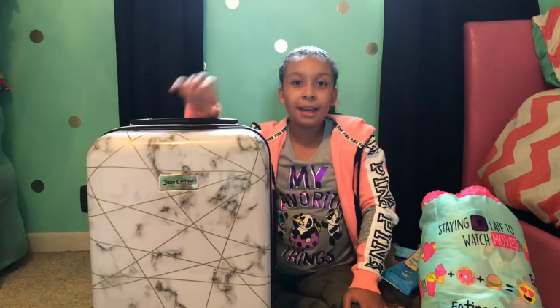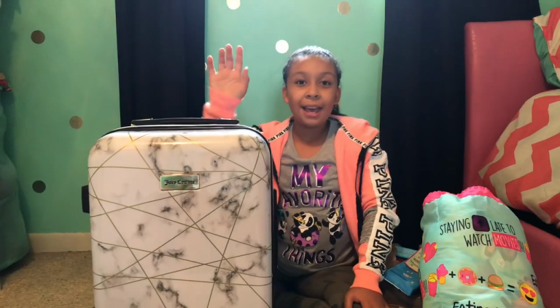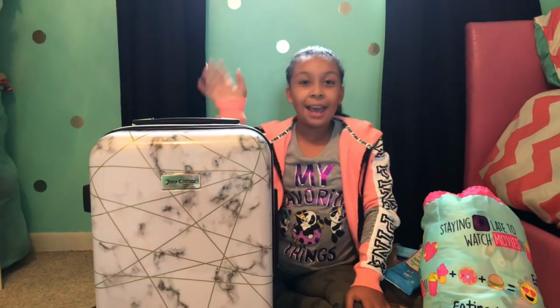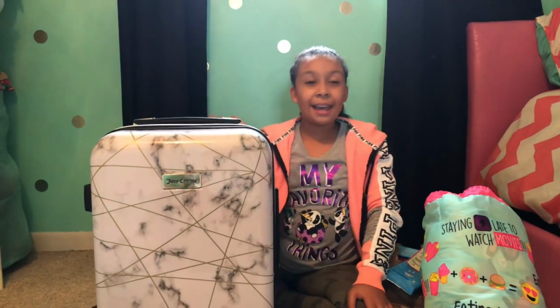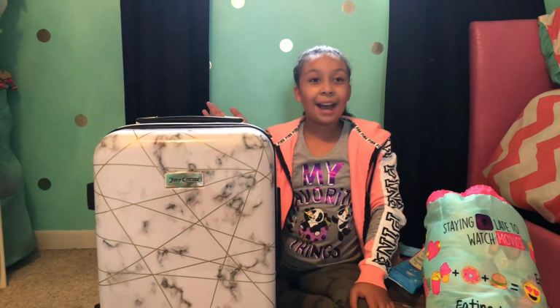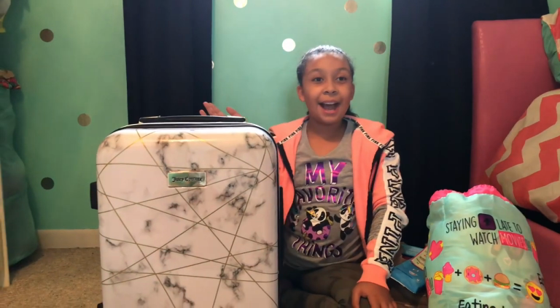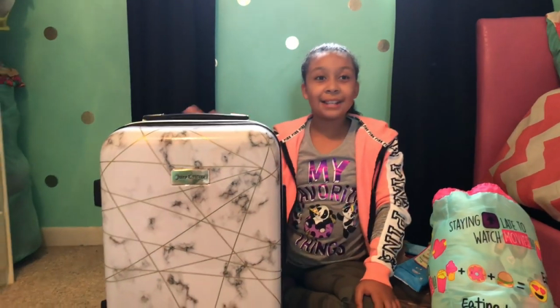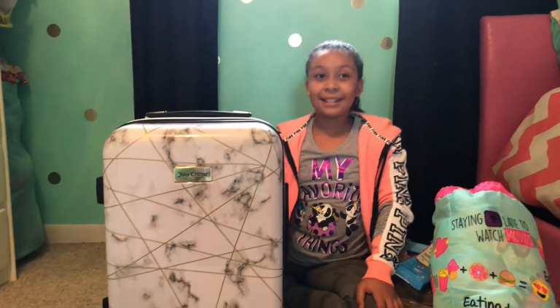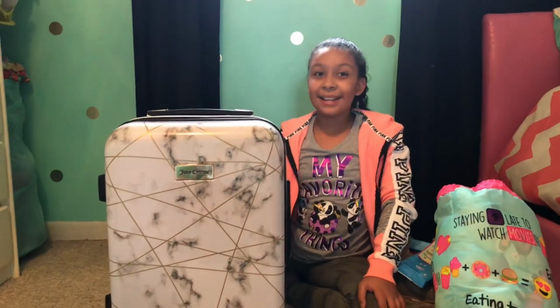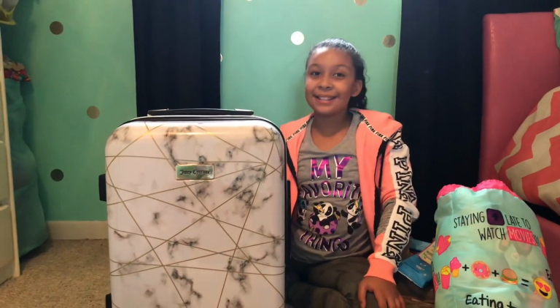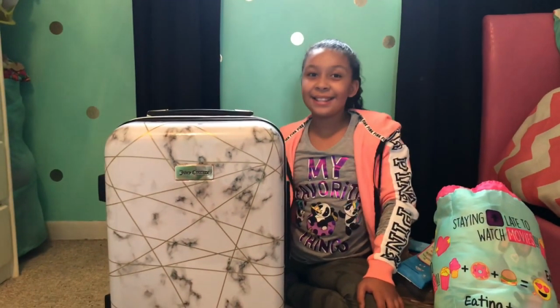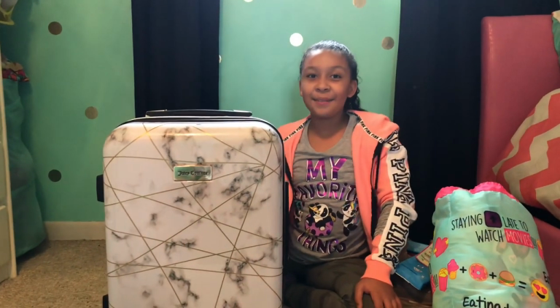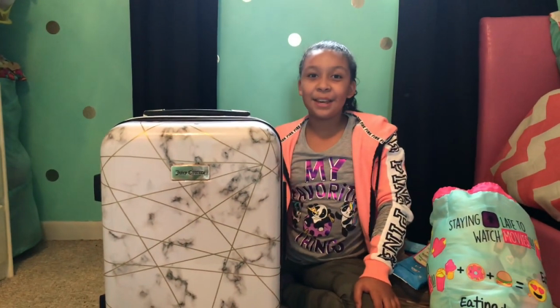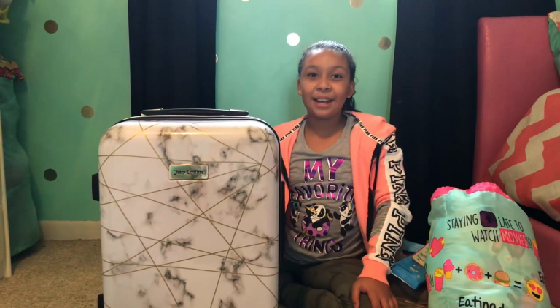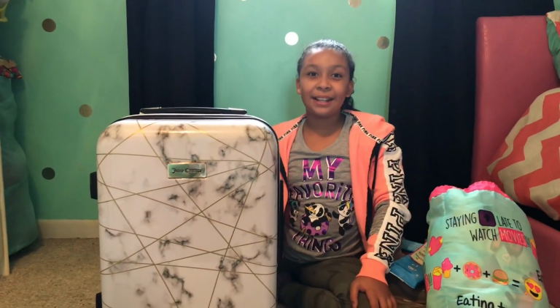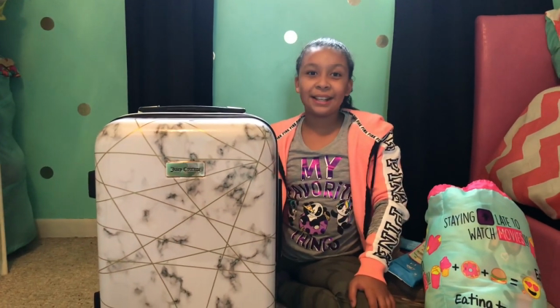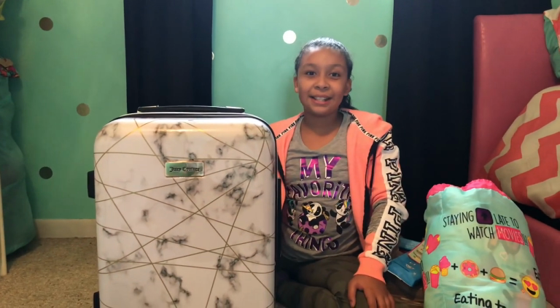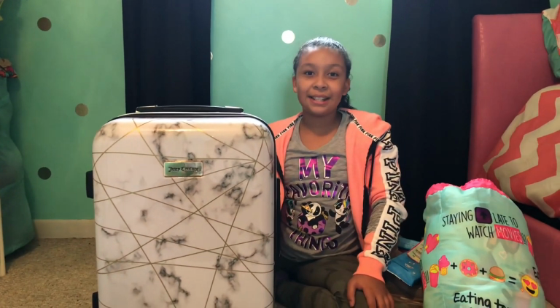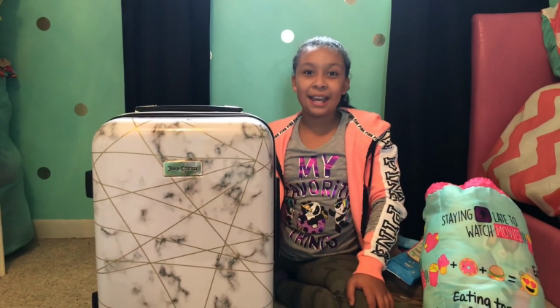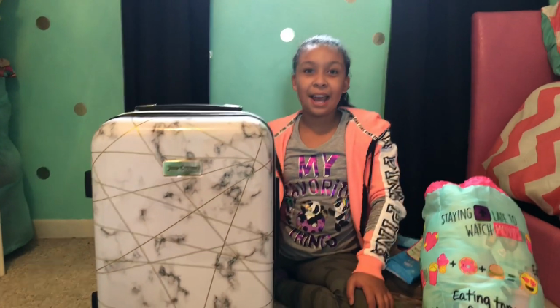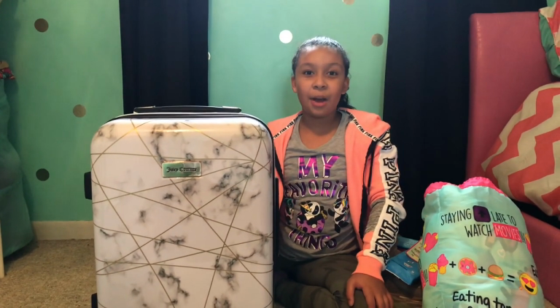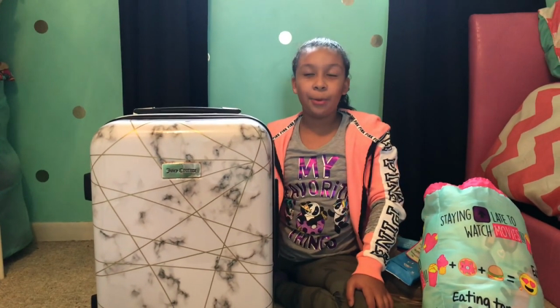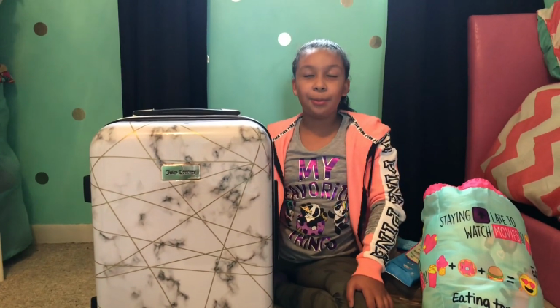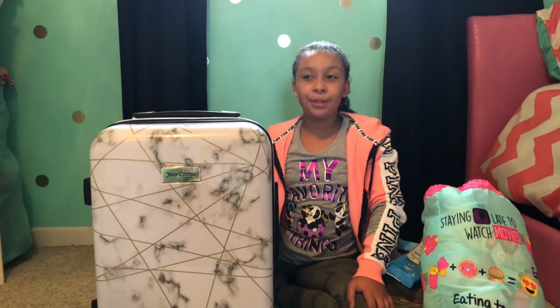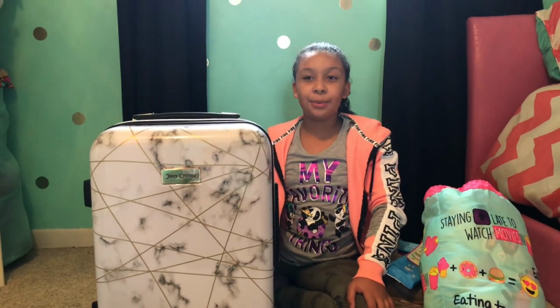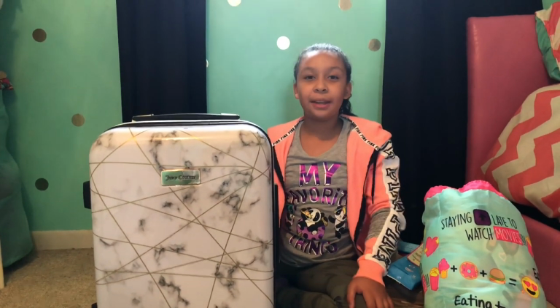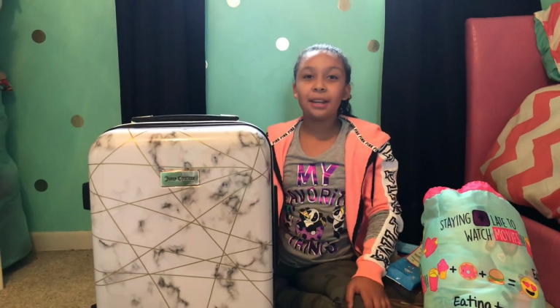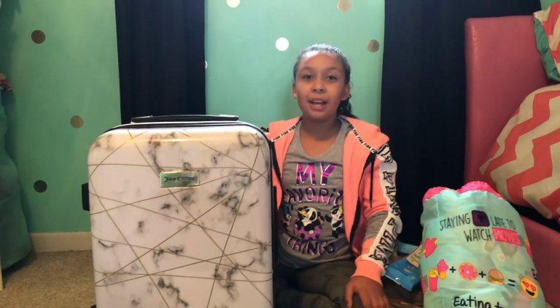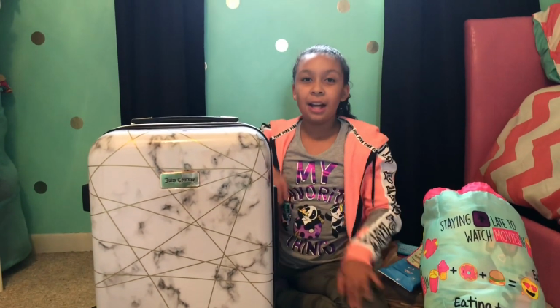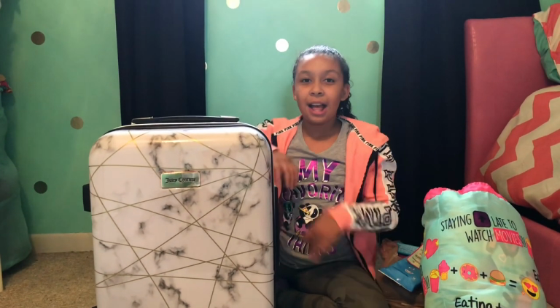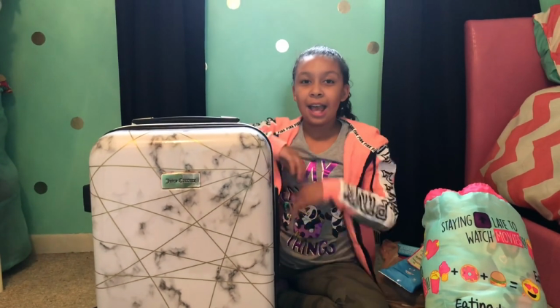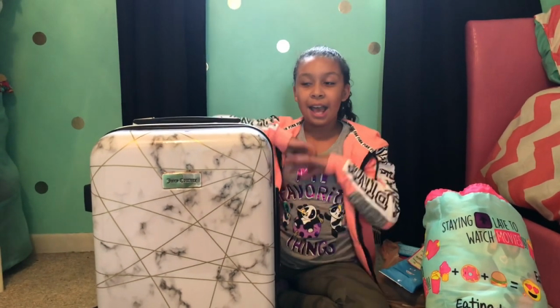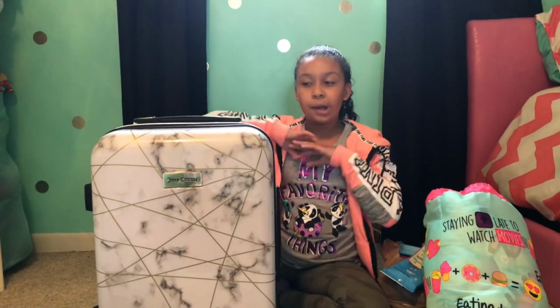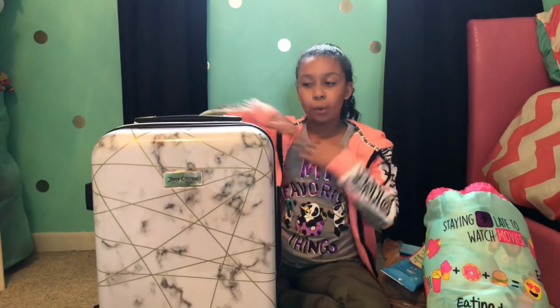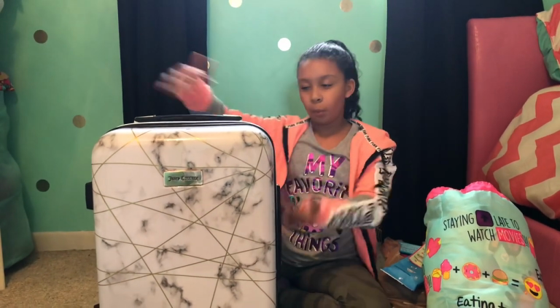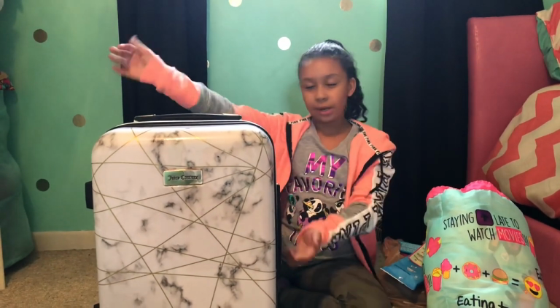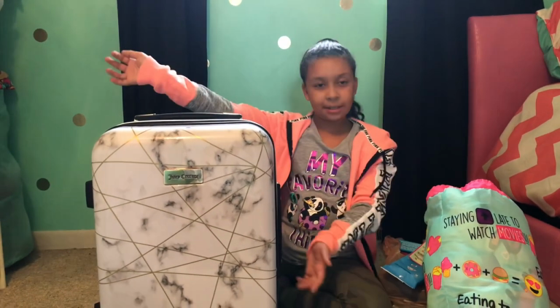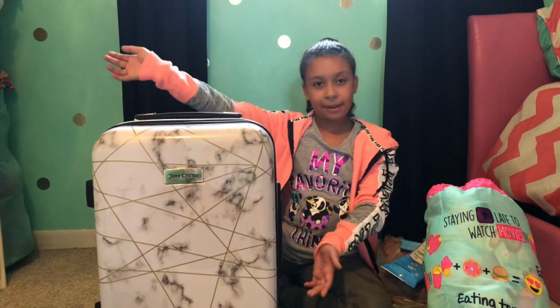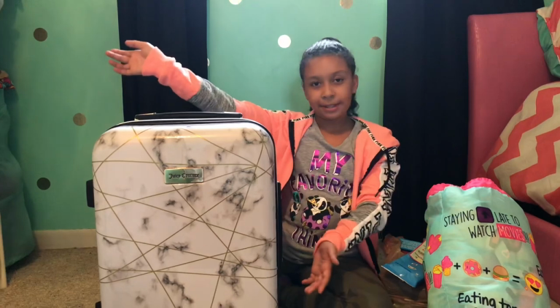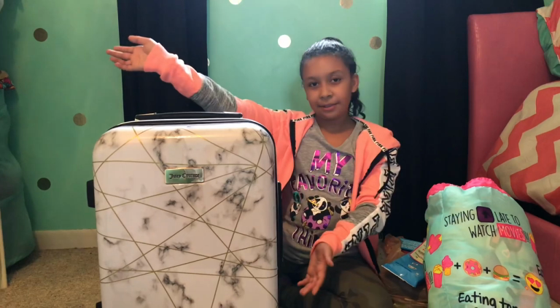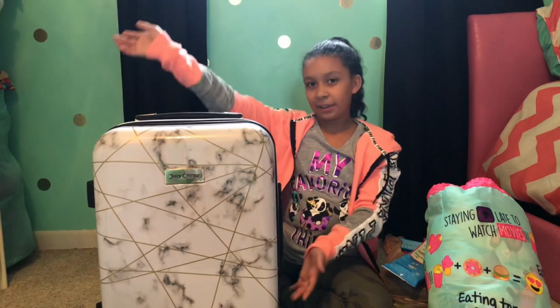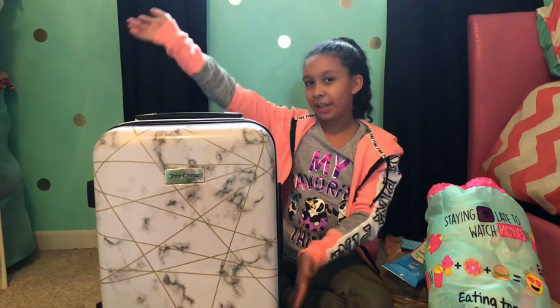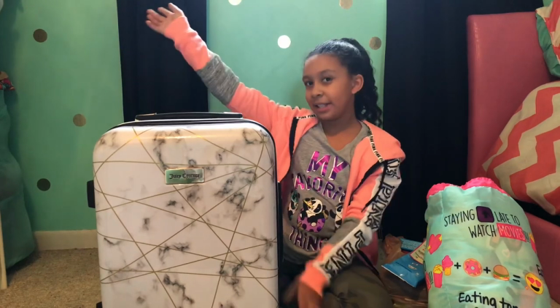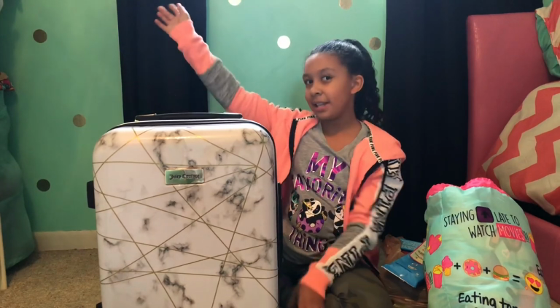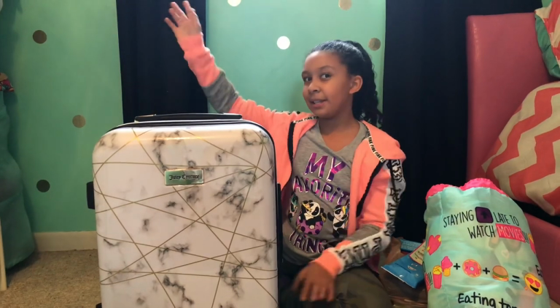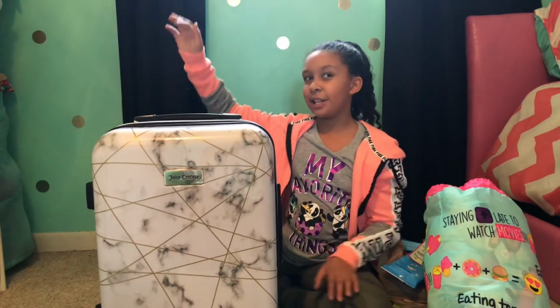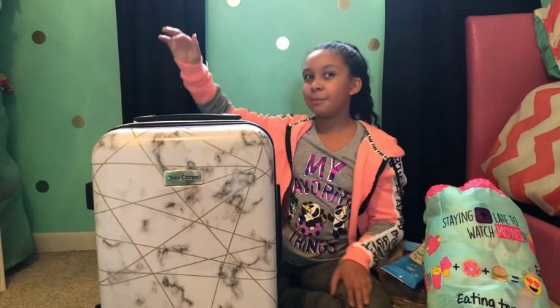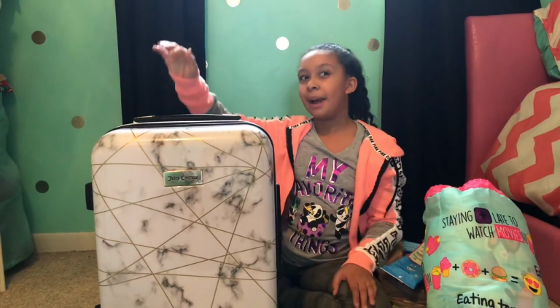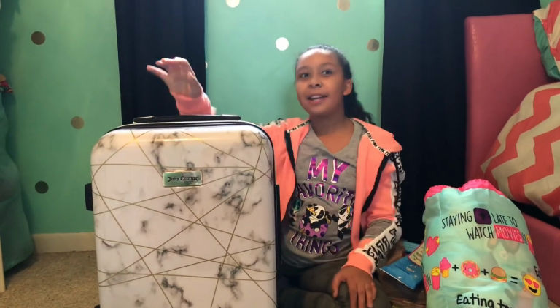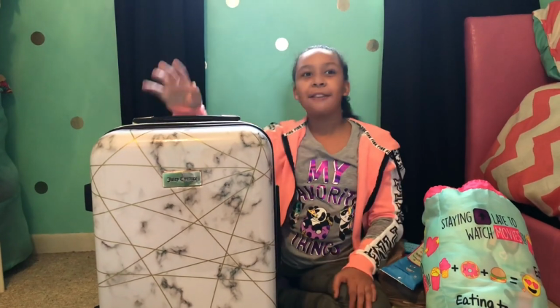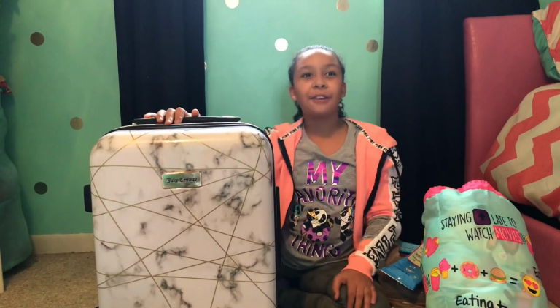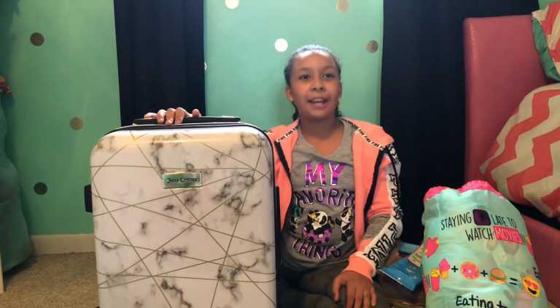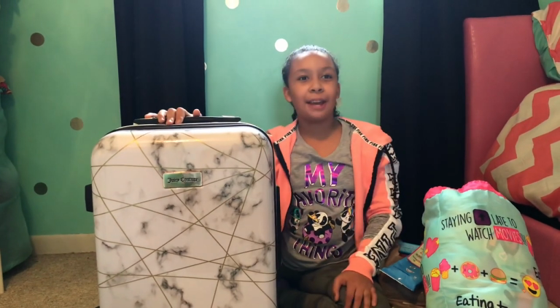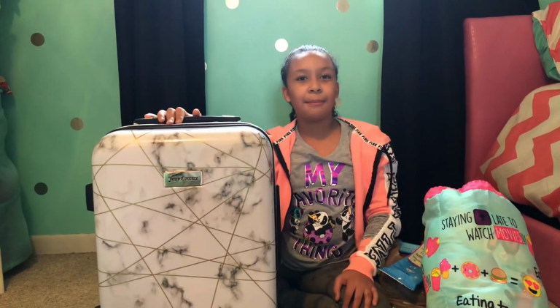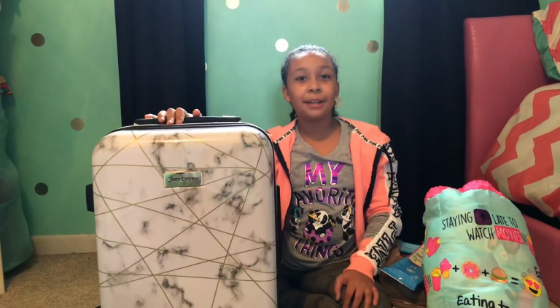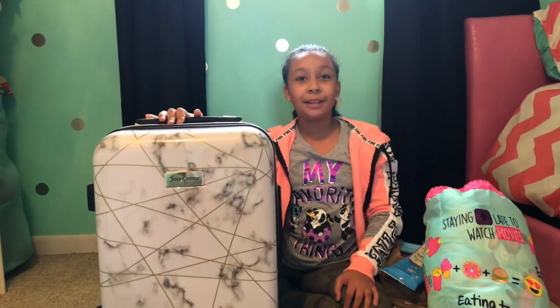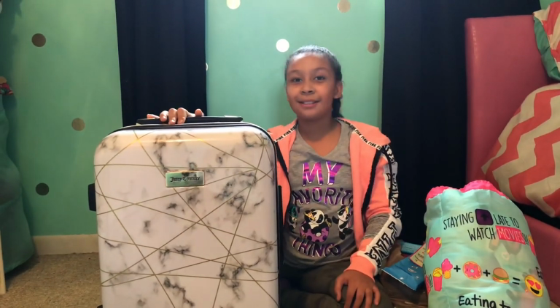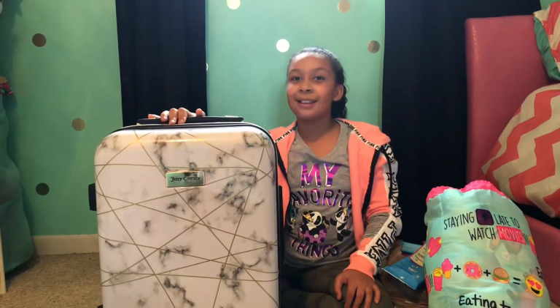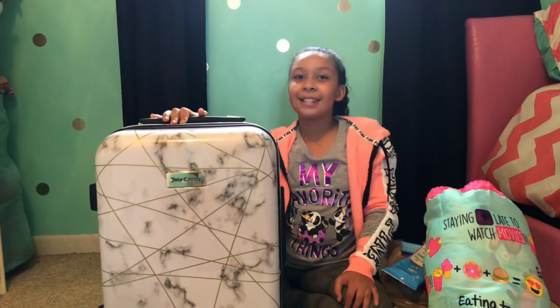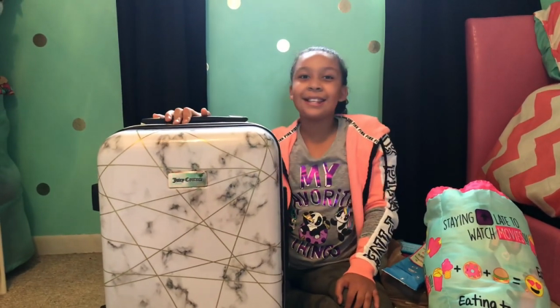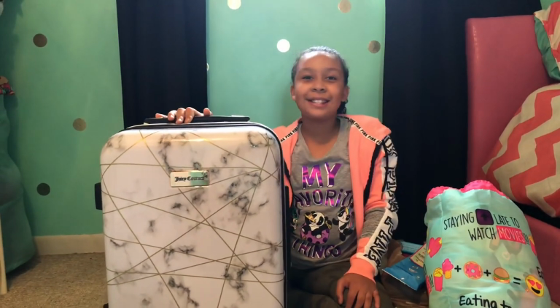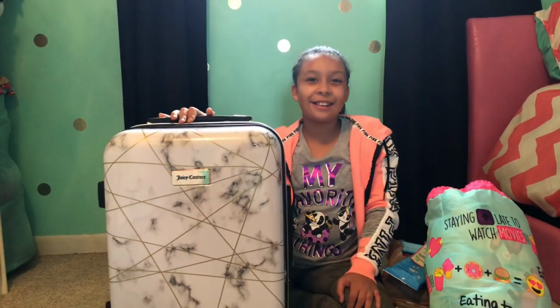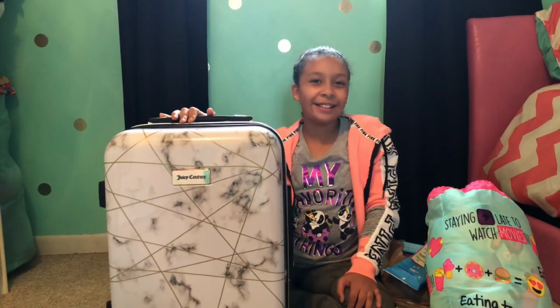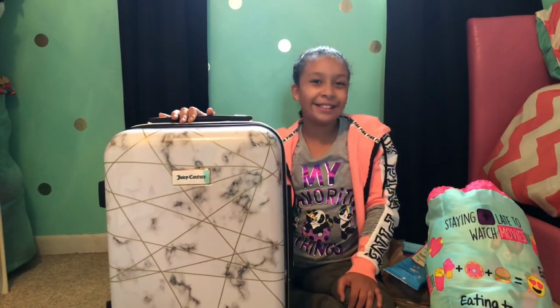Hey guys, it's Olivia and today I will be doing a what's in my suitcase slash packing for camp. So let's get started.